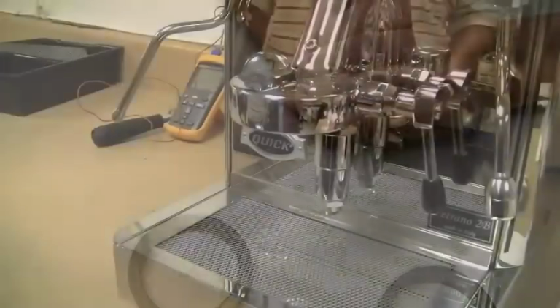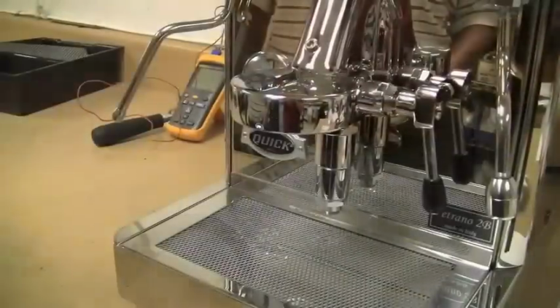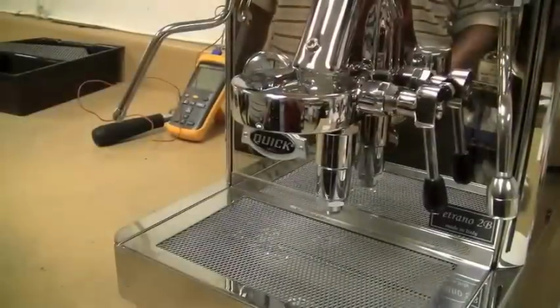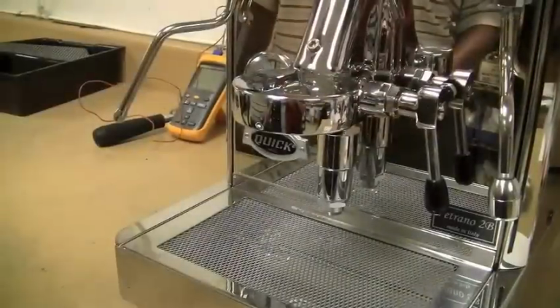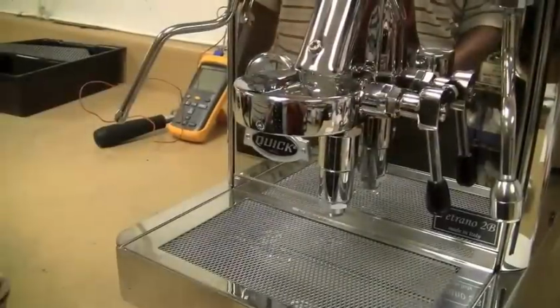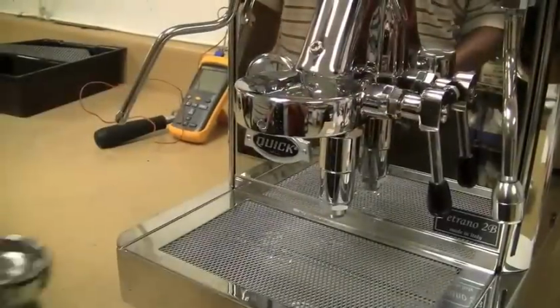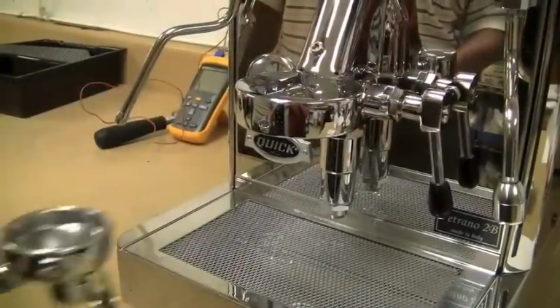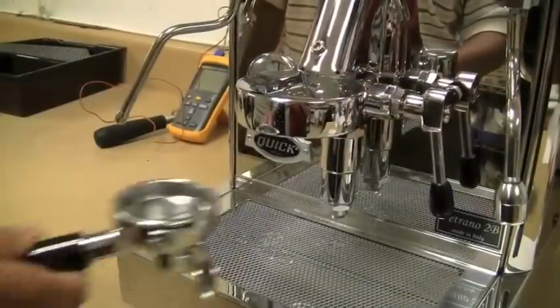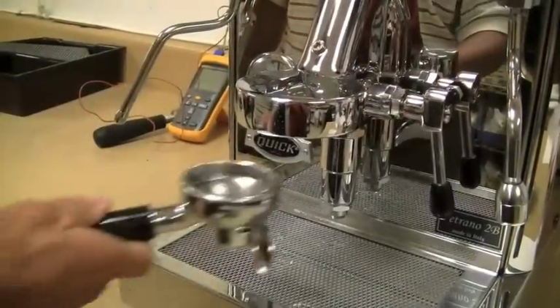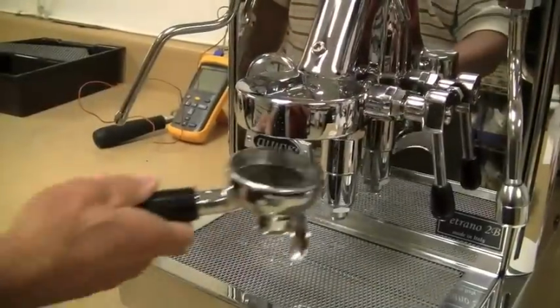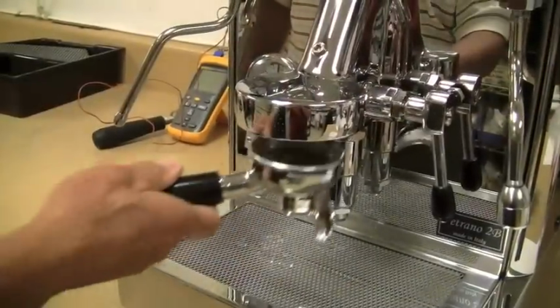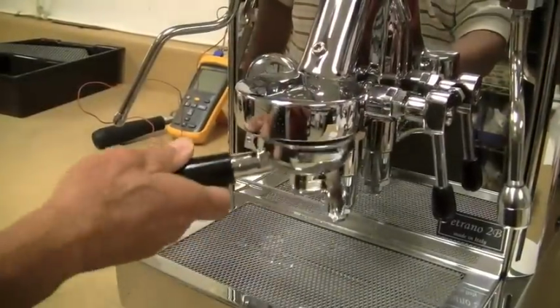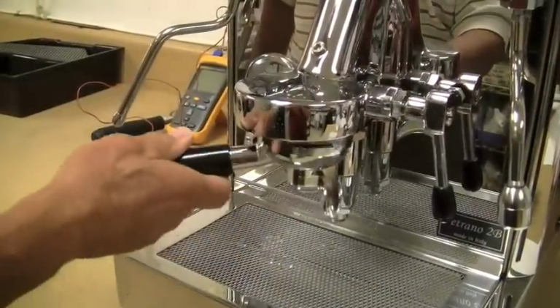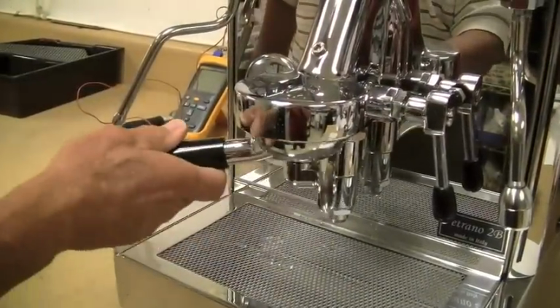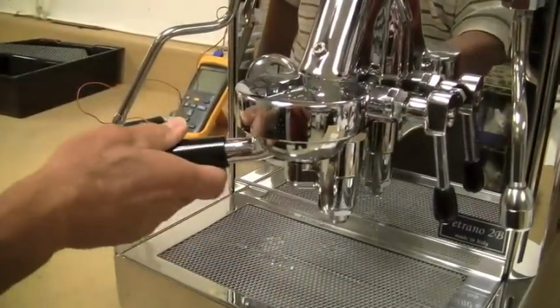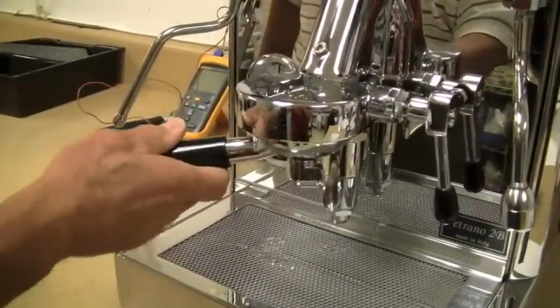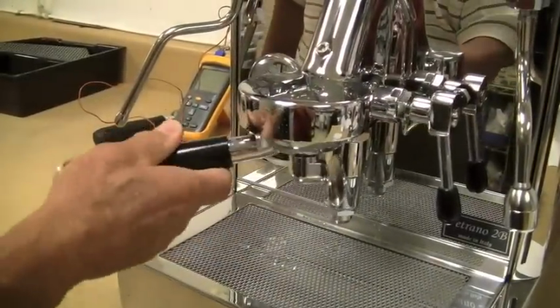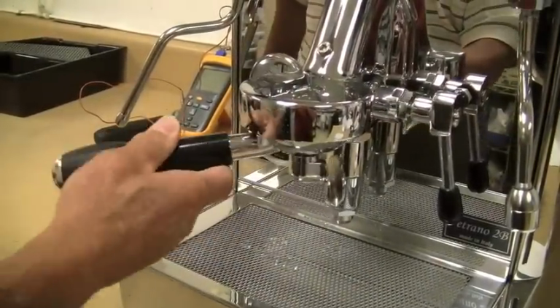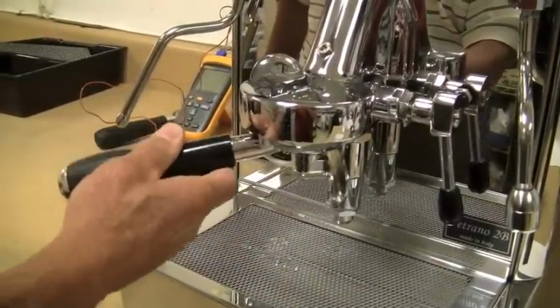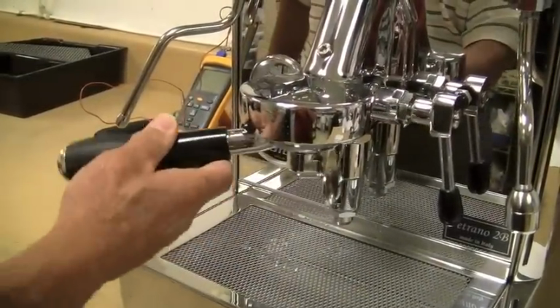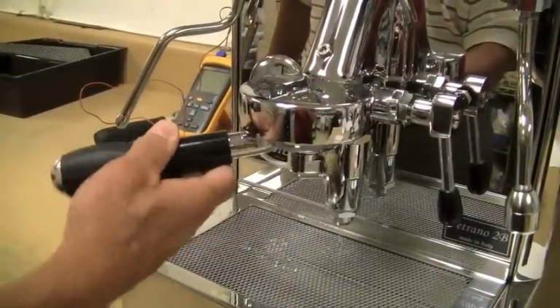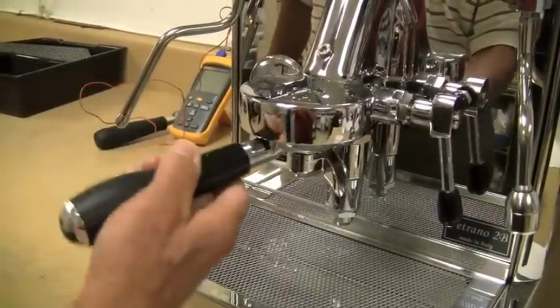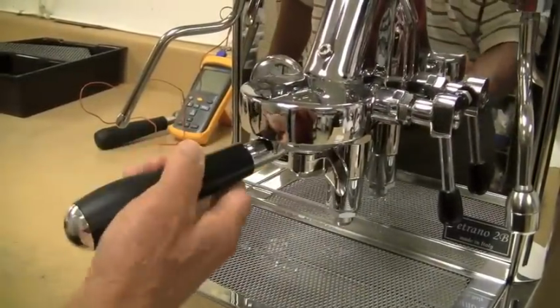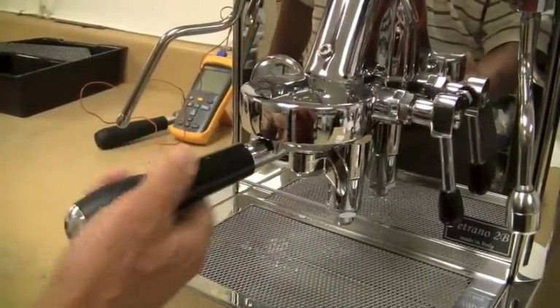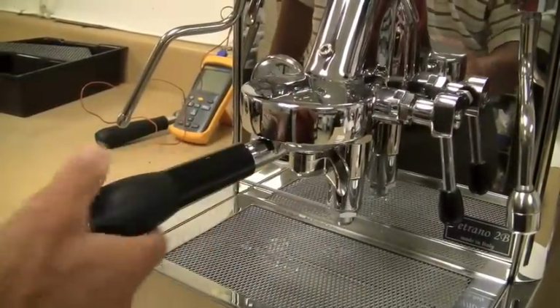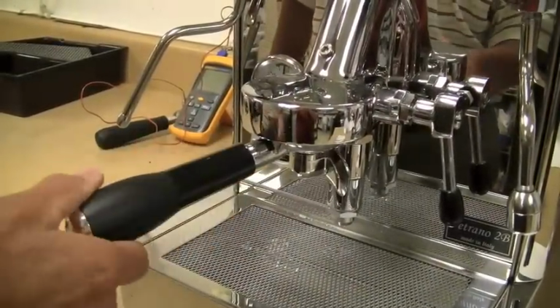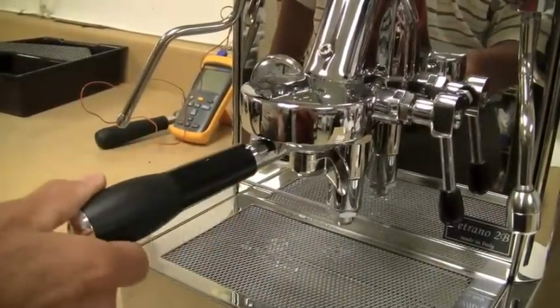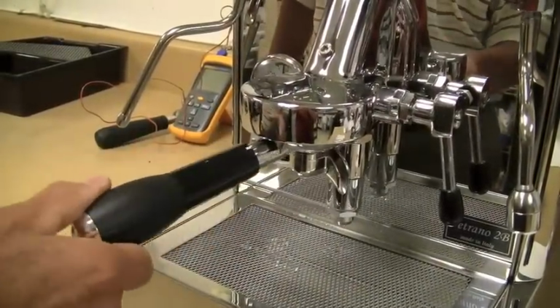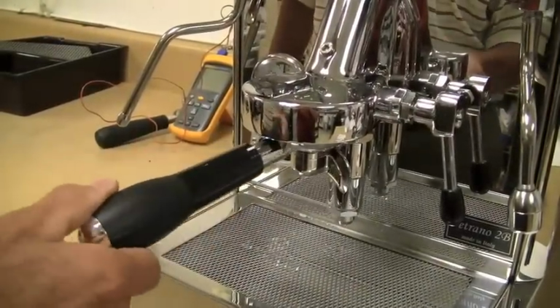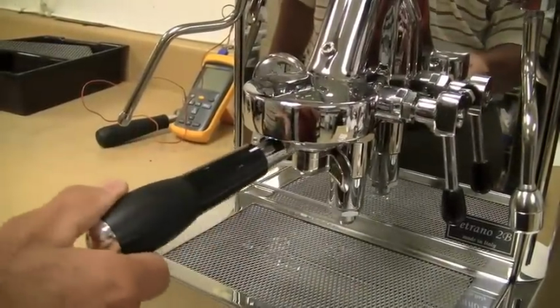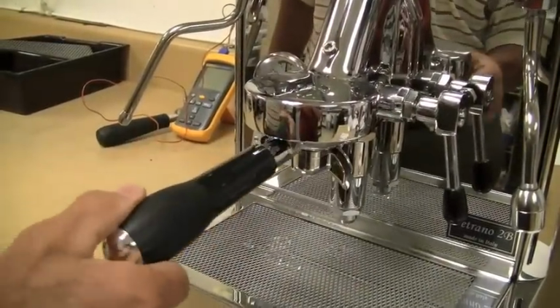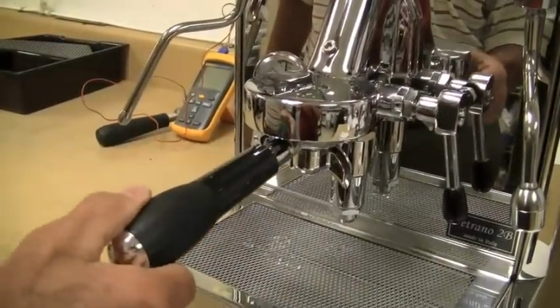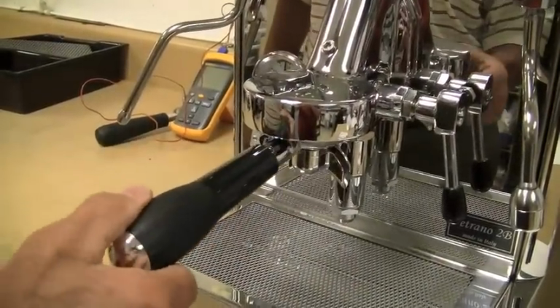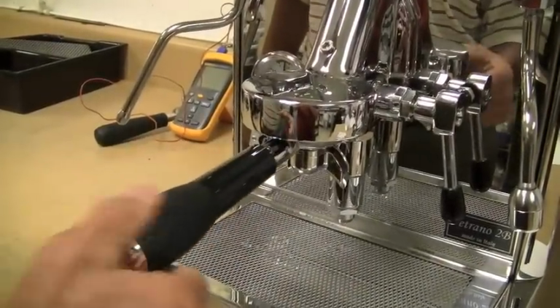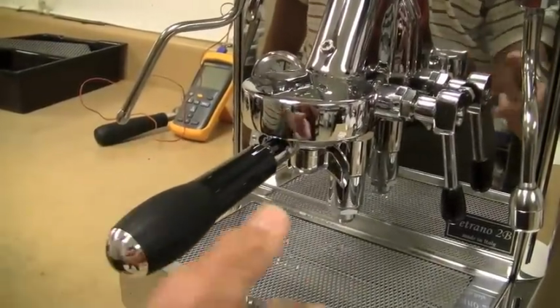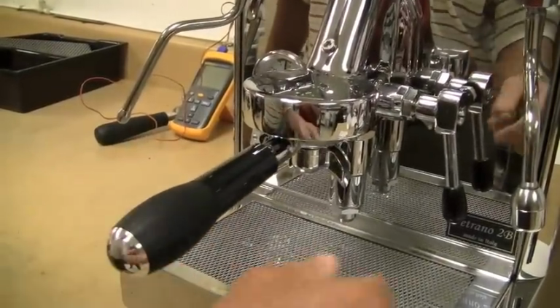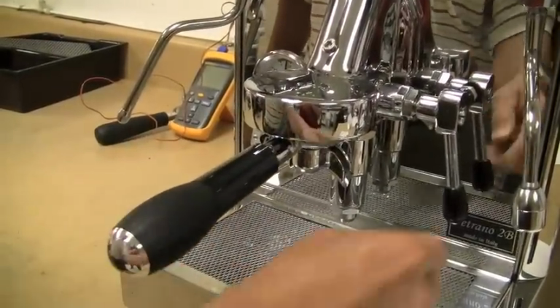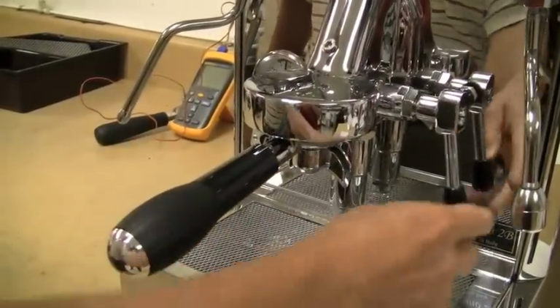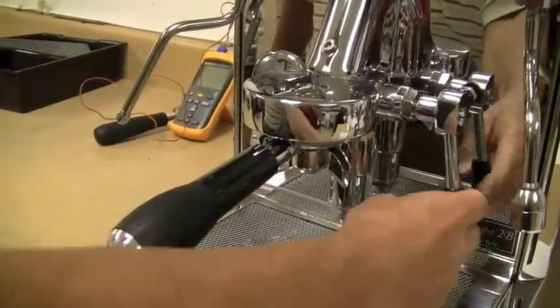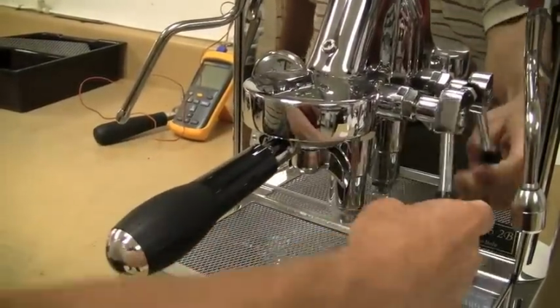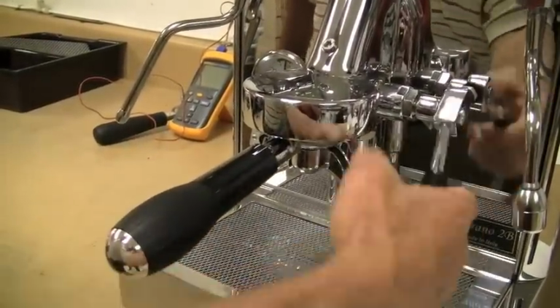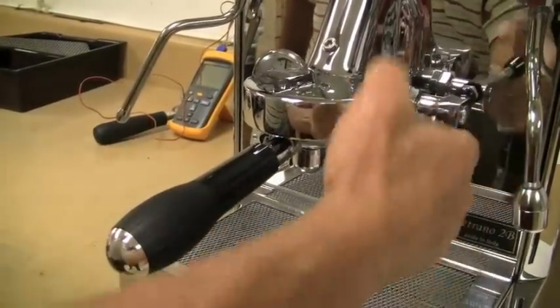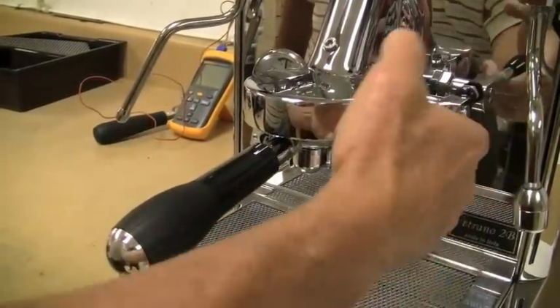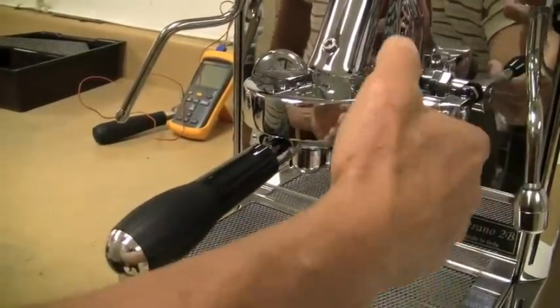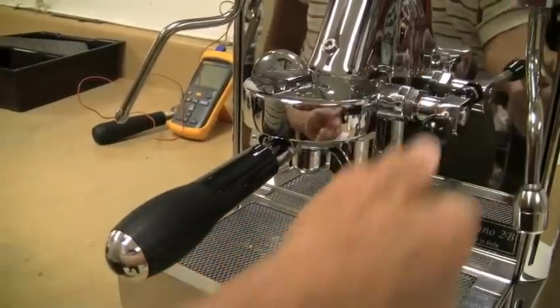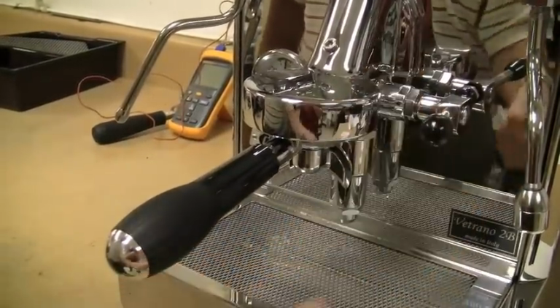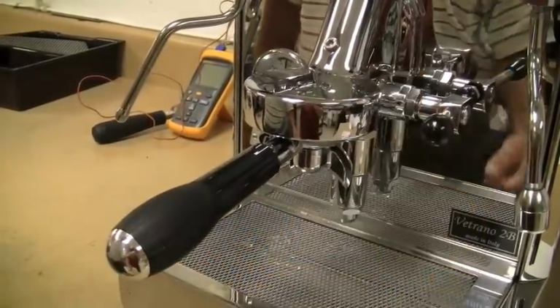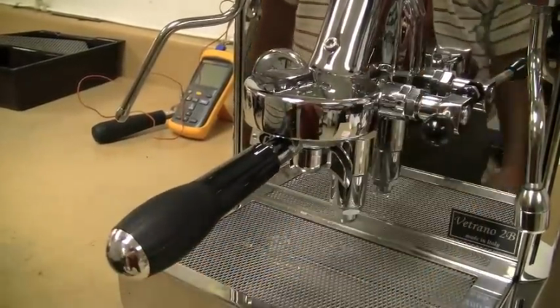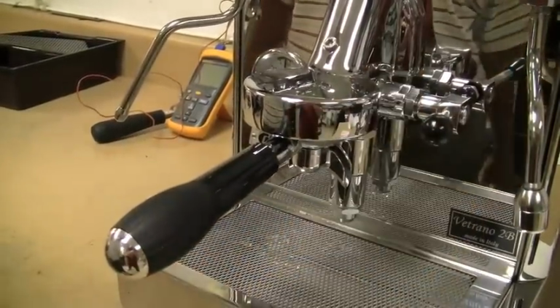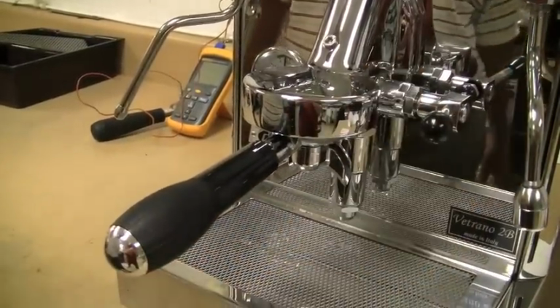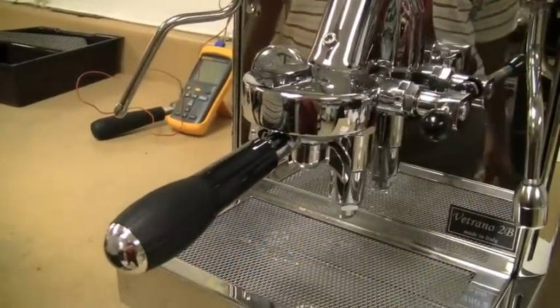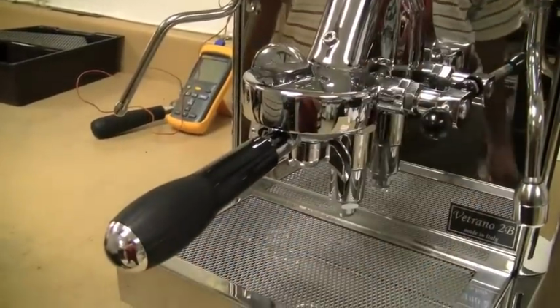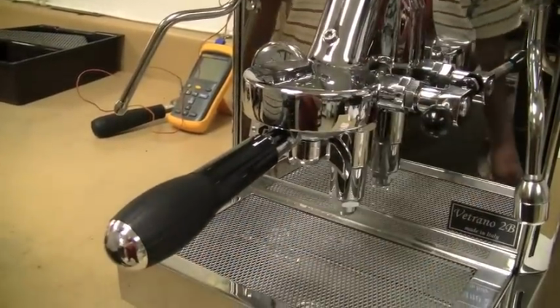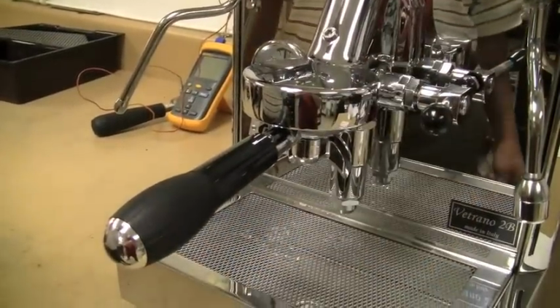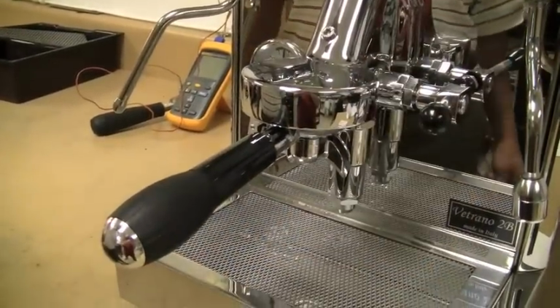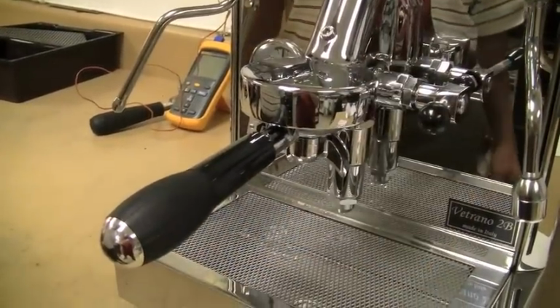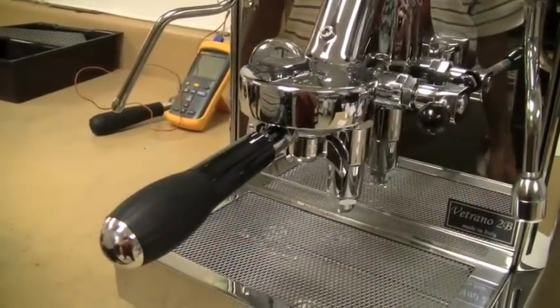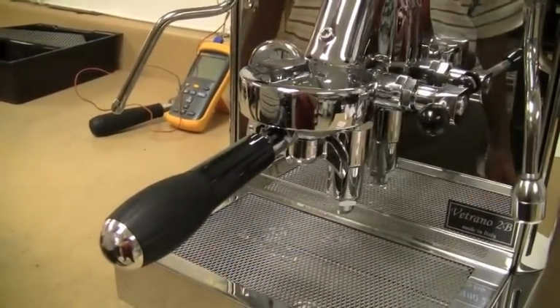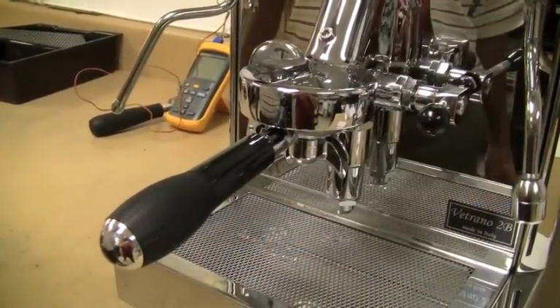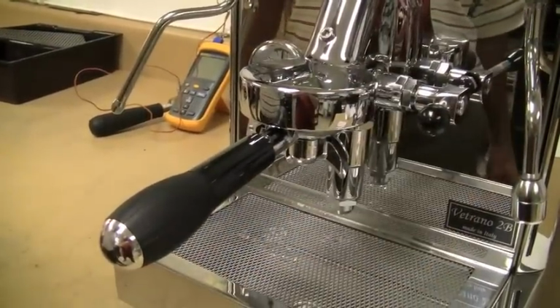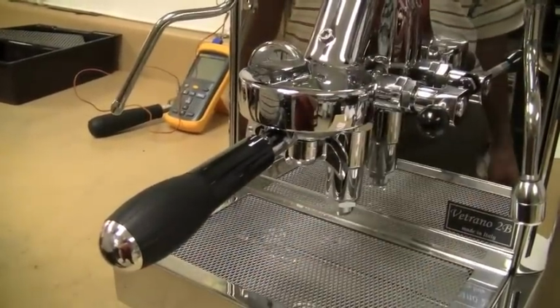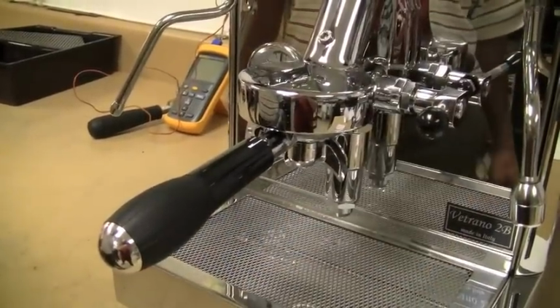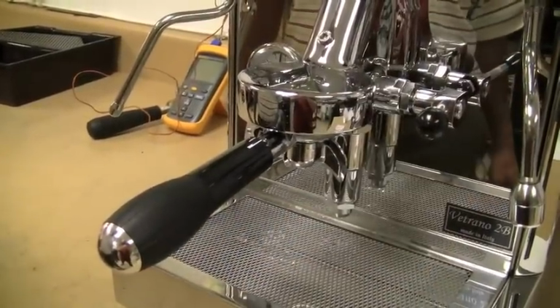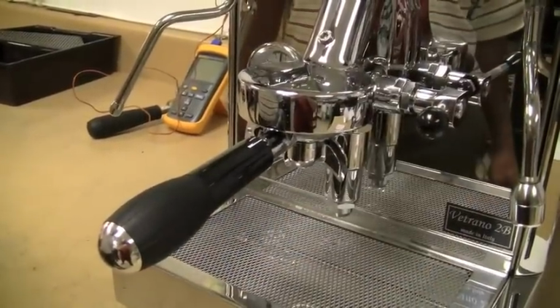Notice how easy it is to lock the portafilter into position and also no leaks whatsoever across the group.